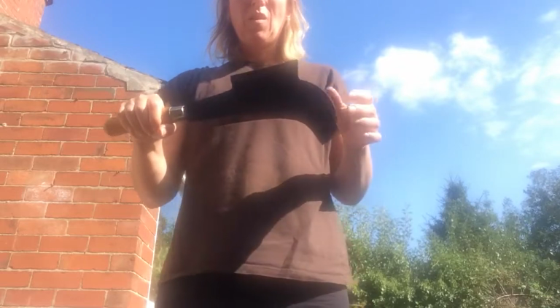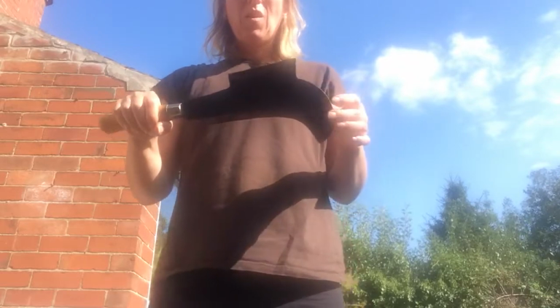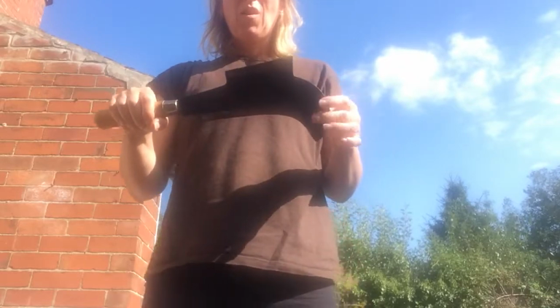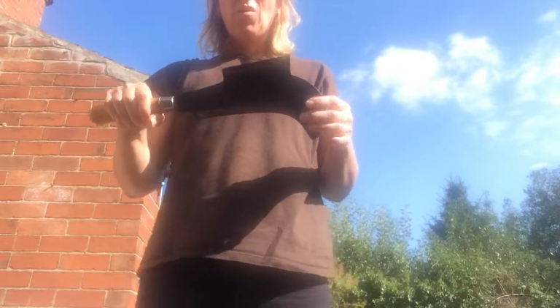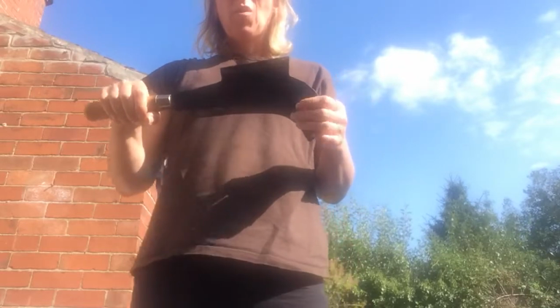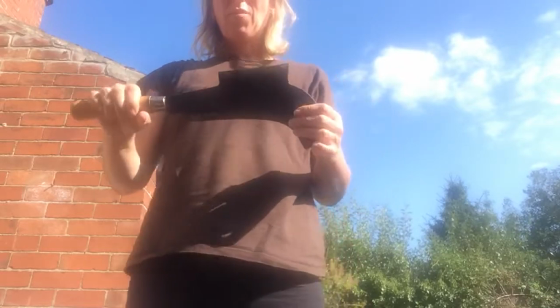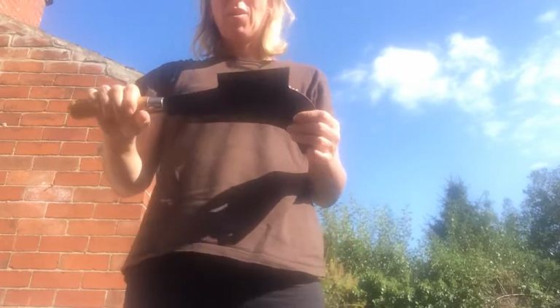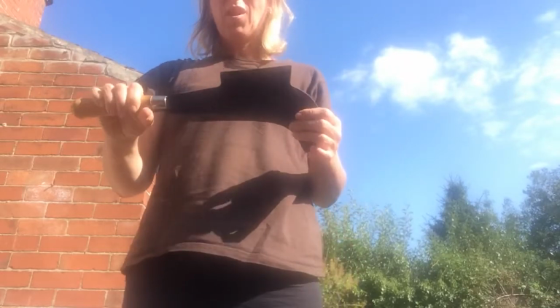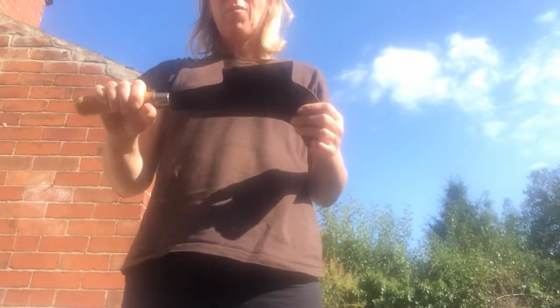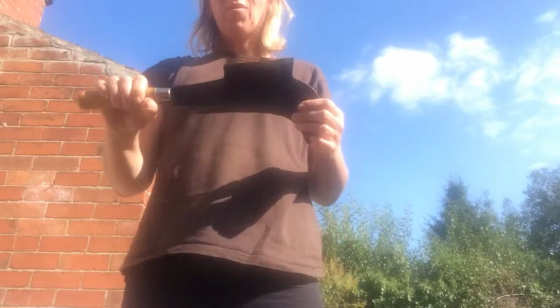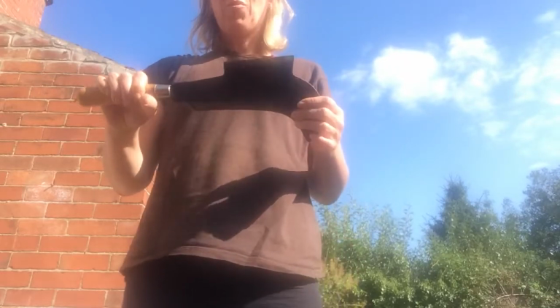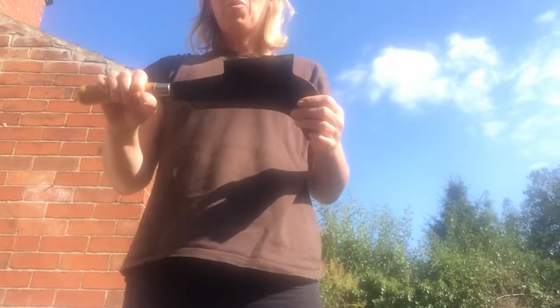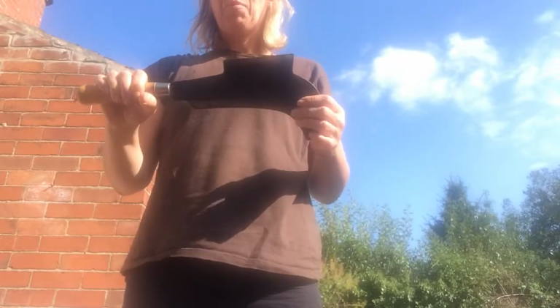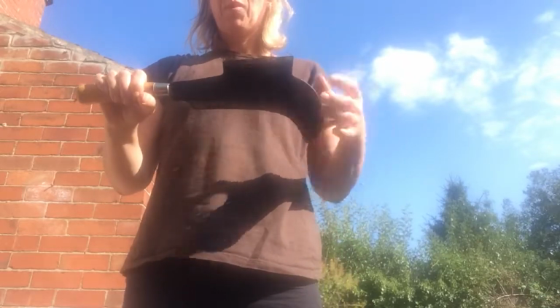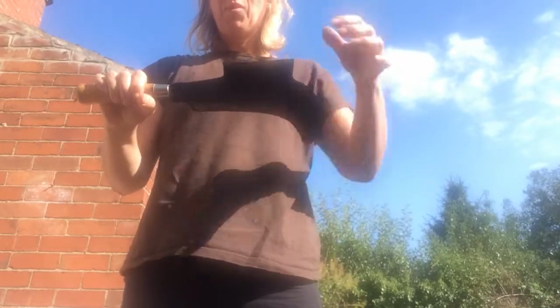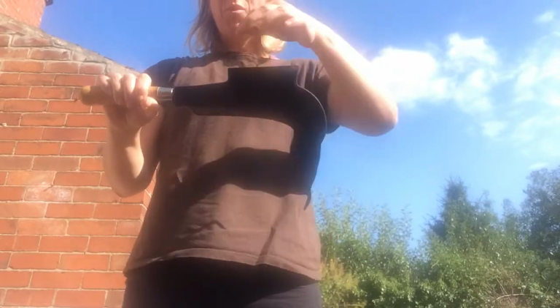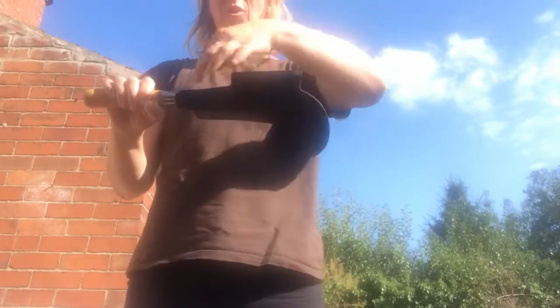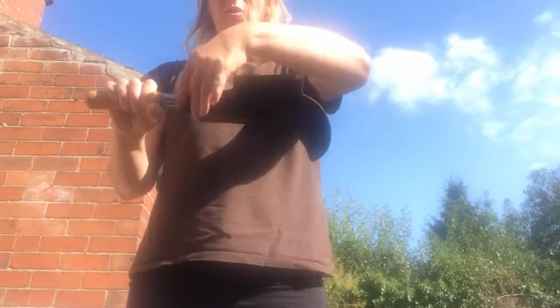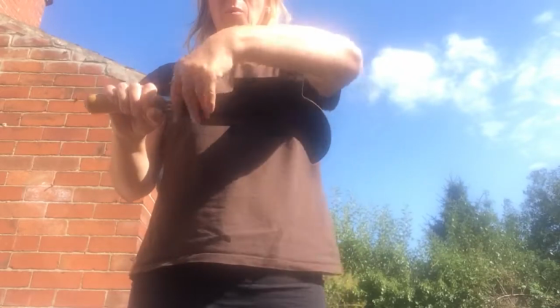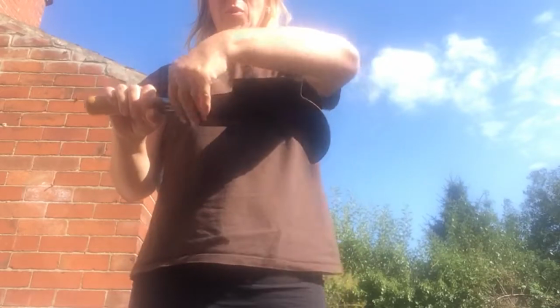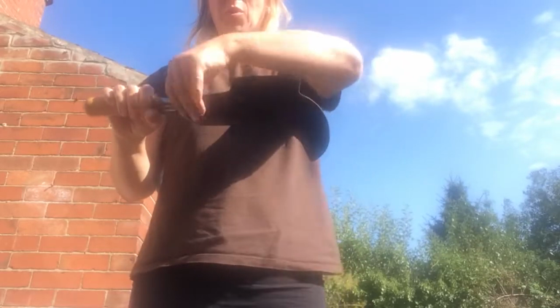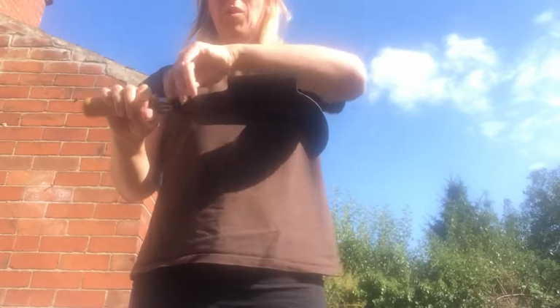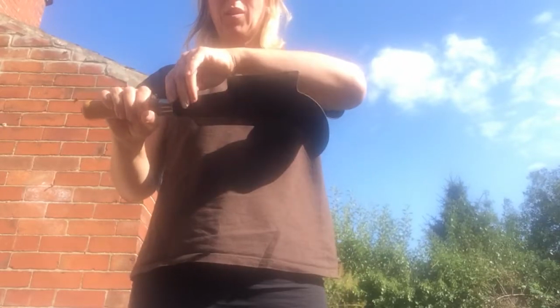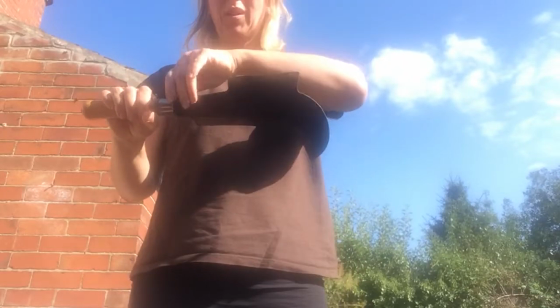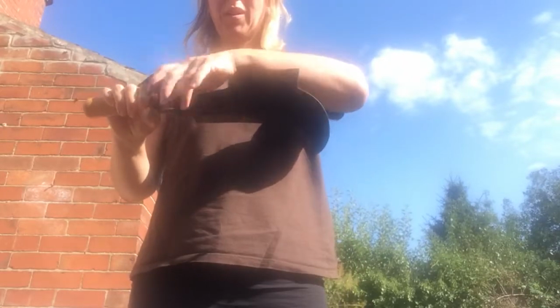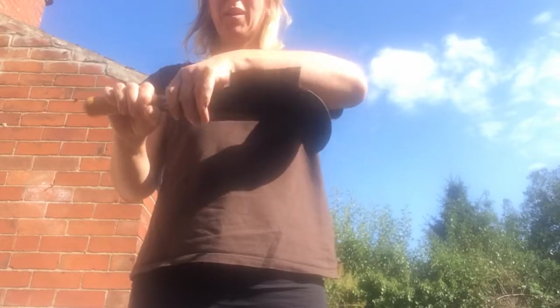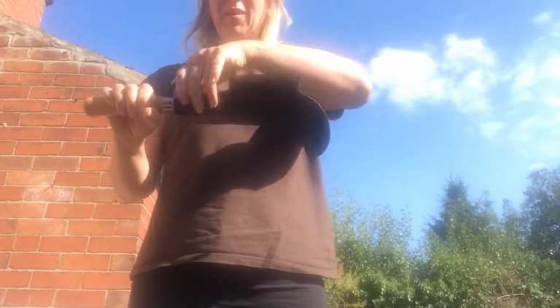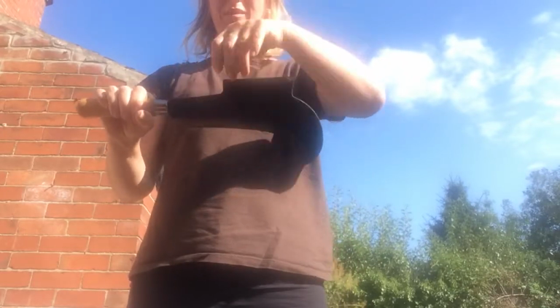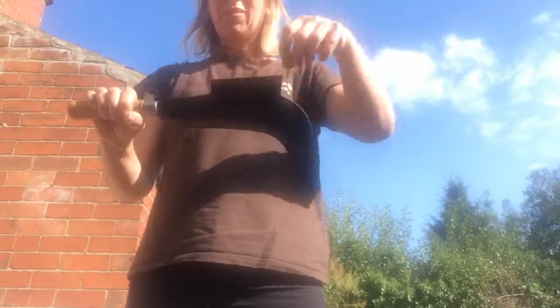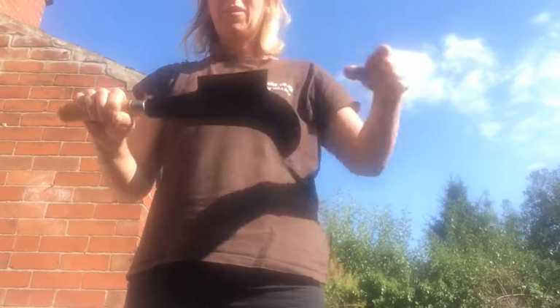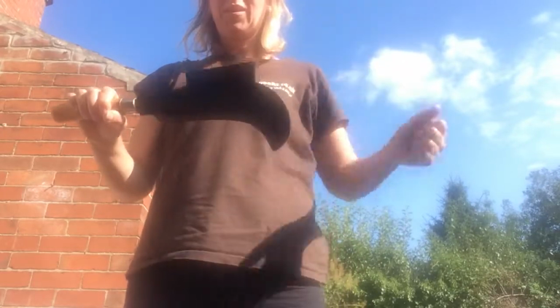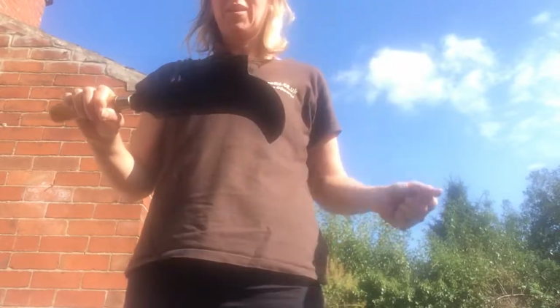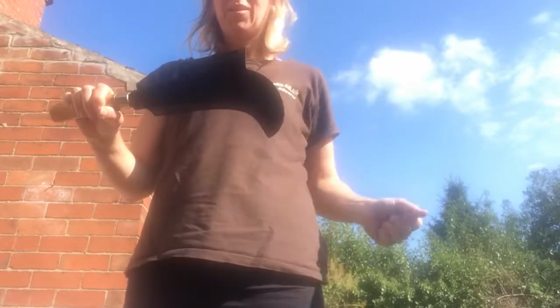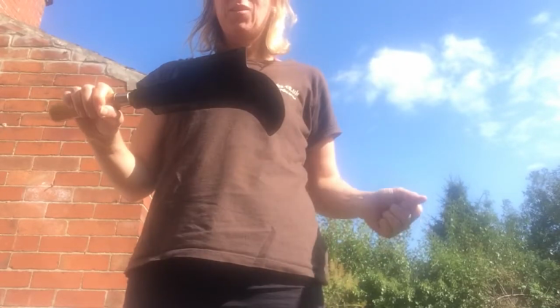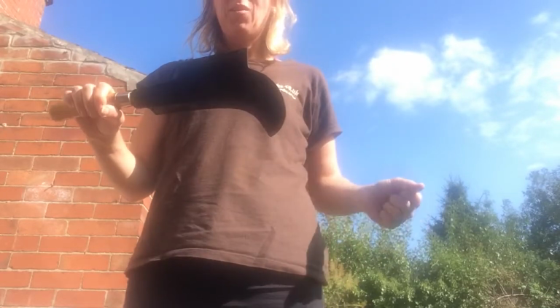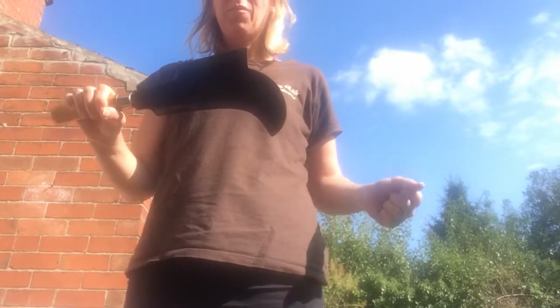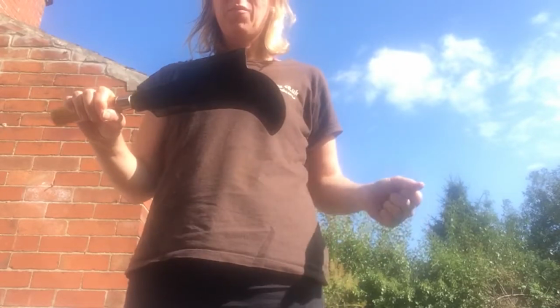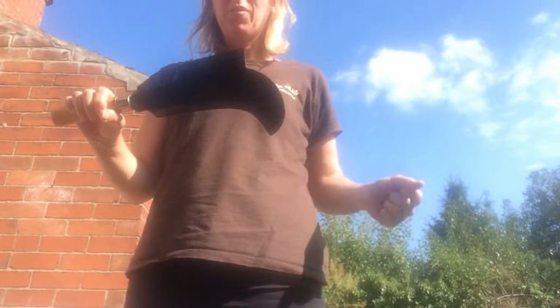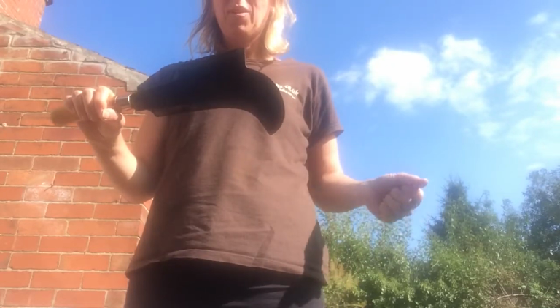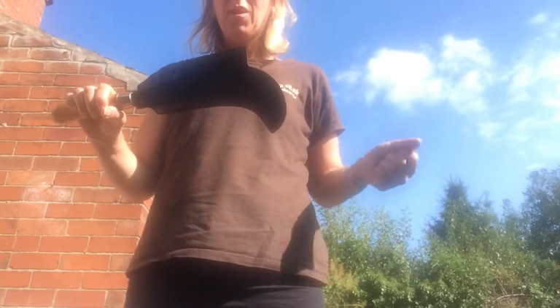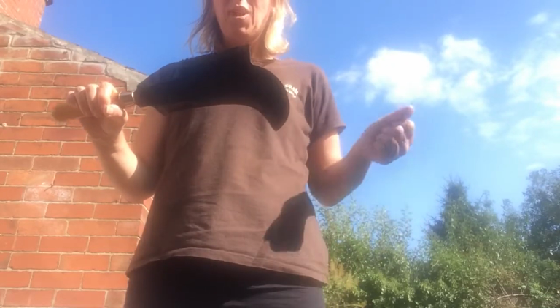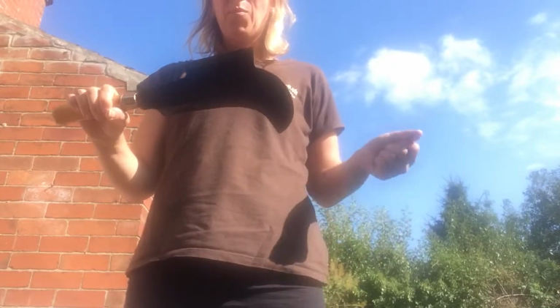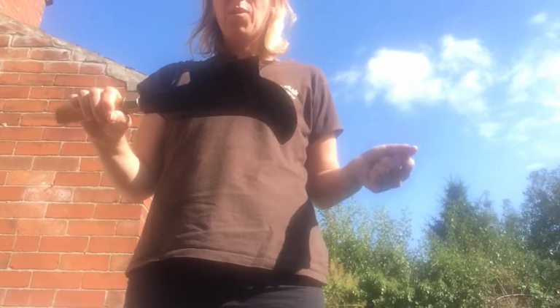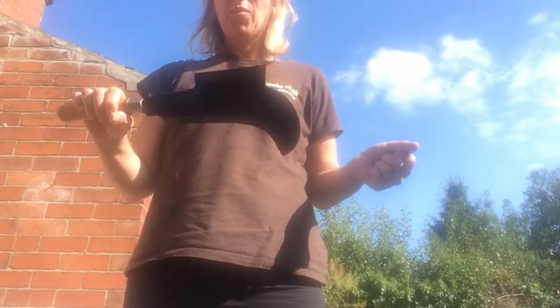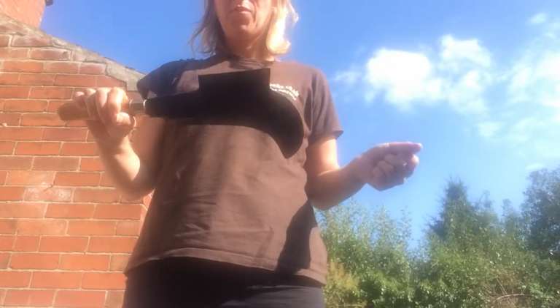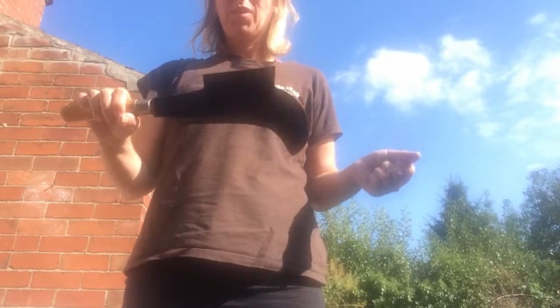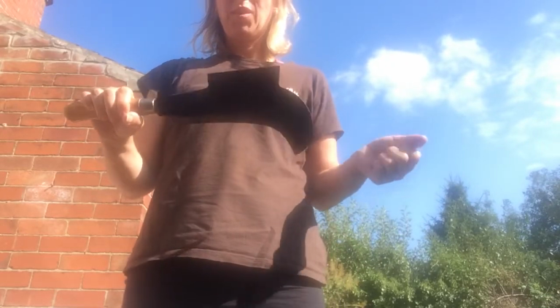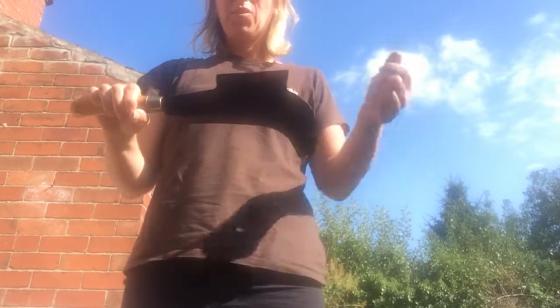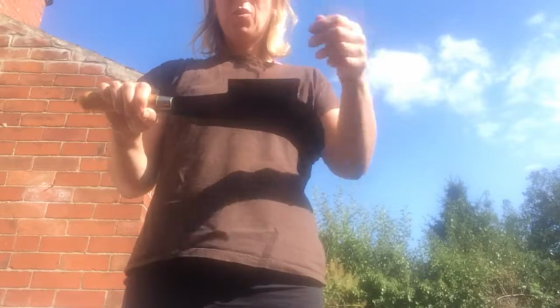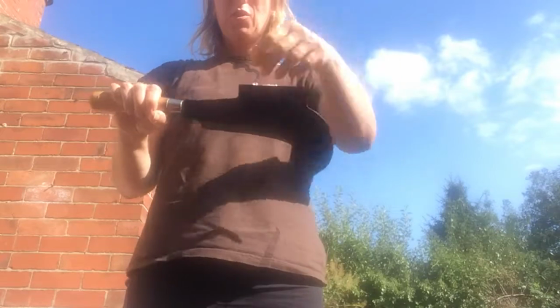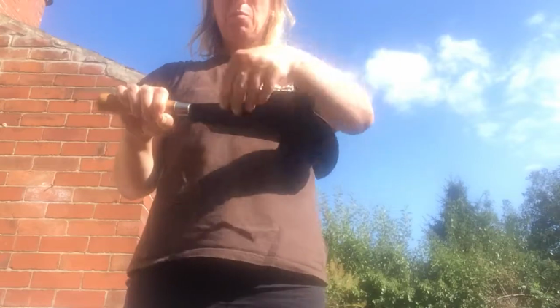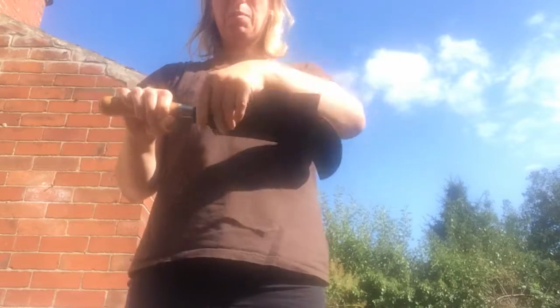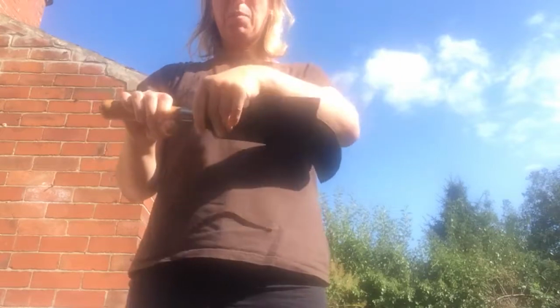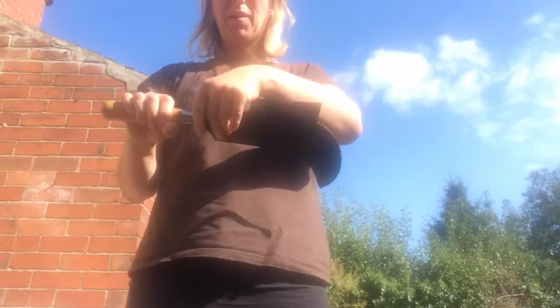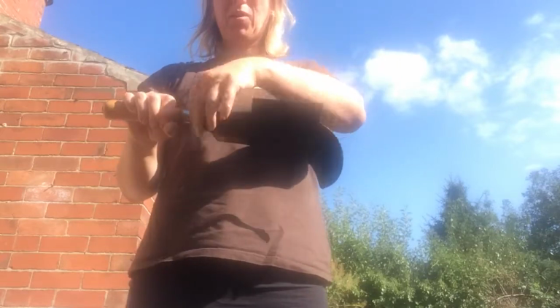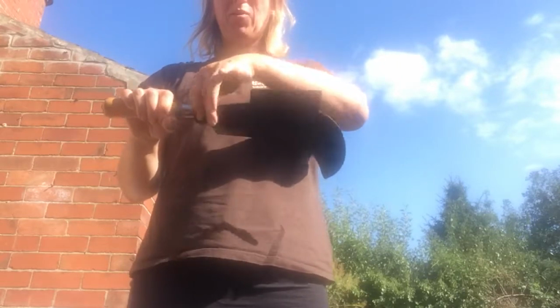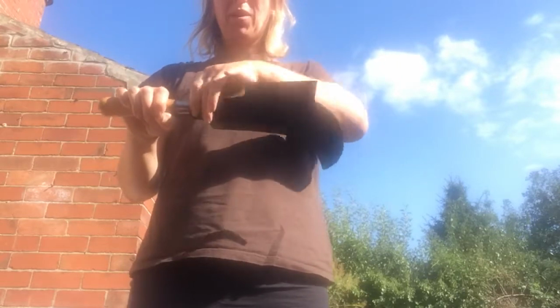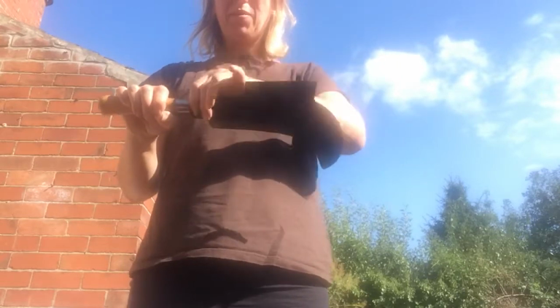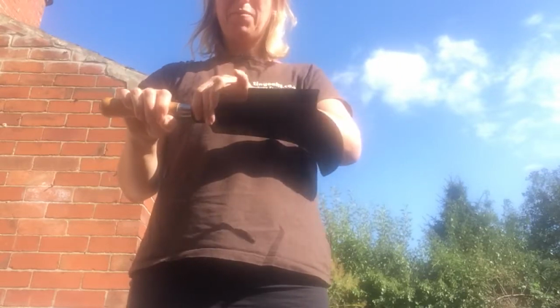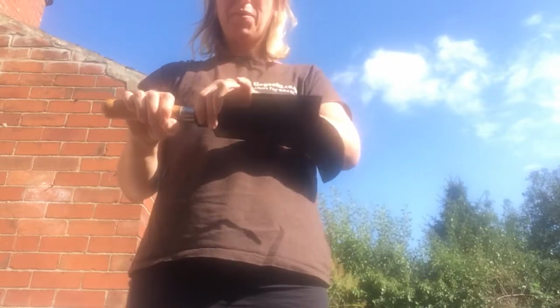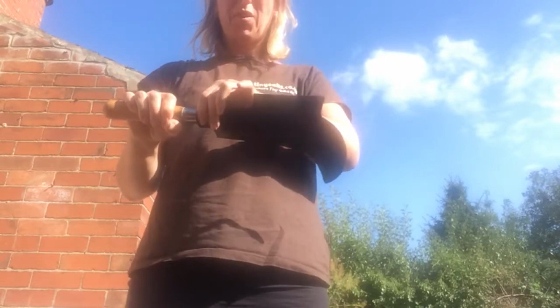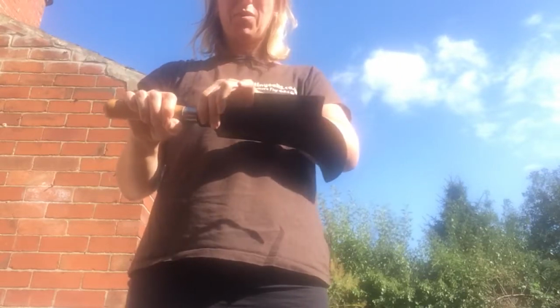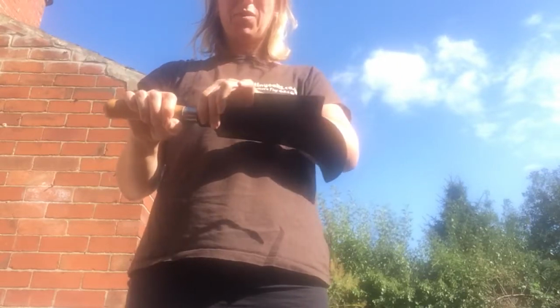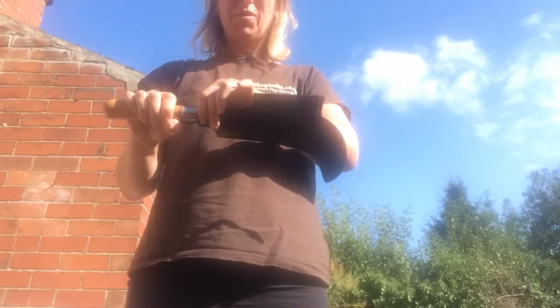You have a cover on your billhook which you unclick and take off. When you're finished, pop it back on and fasten.